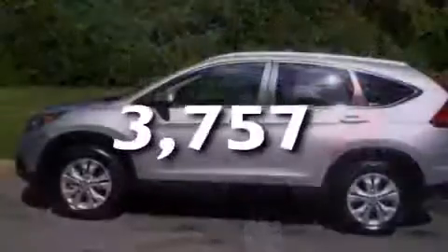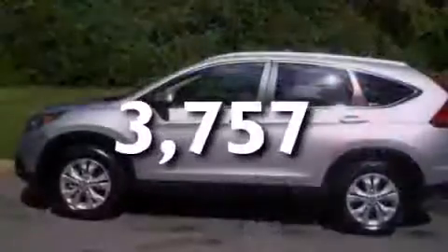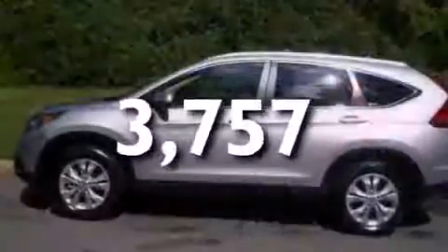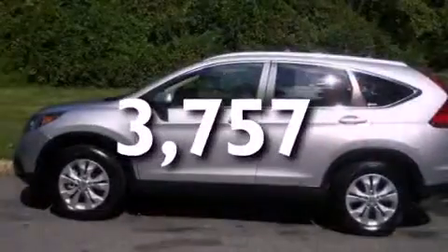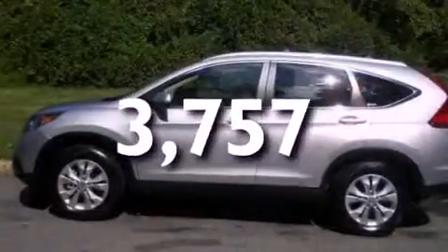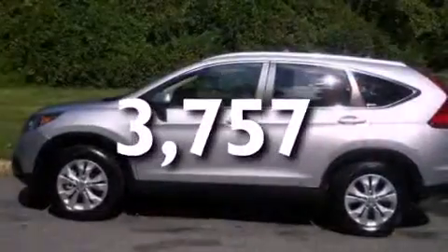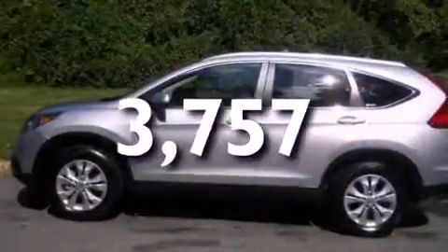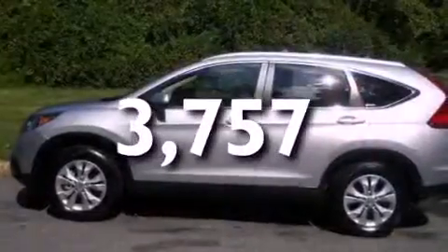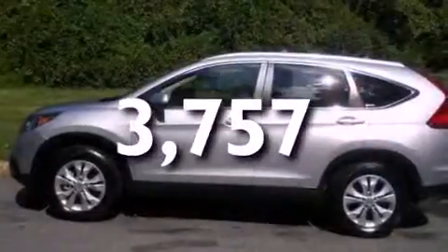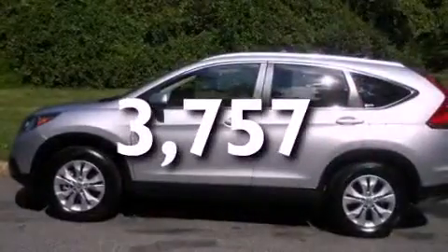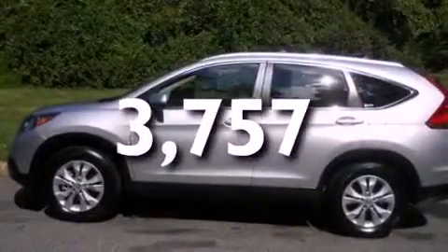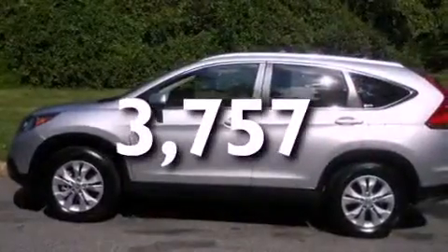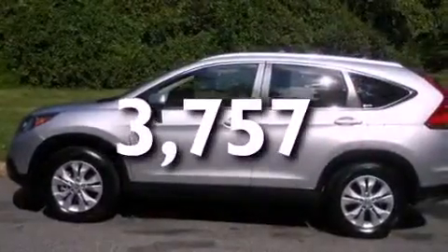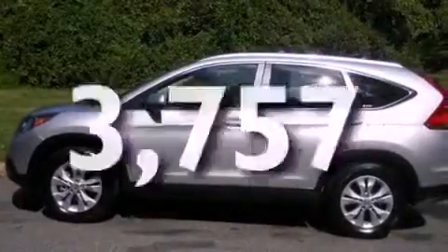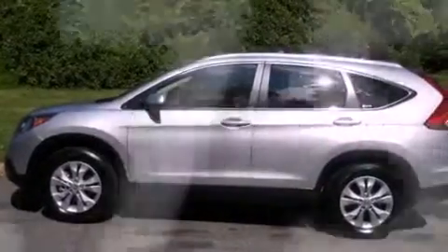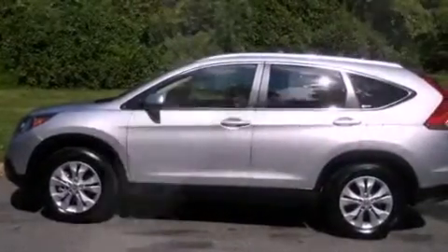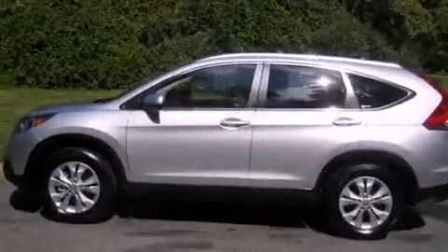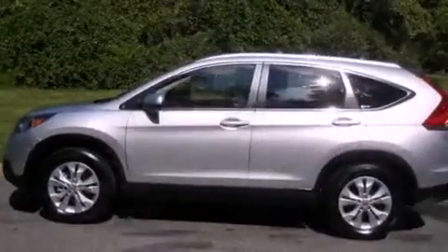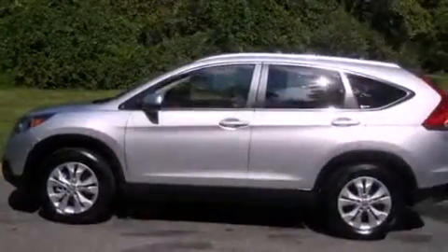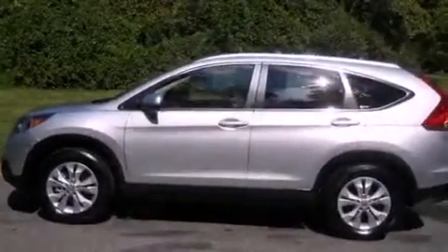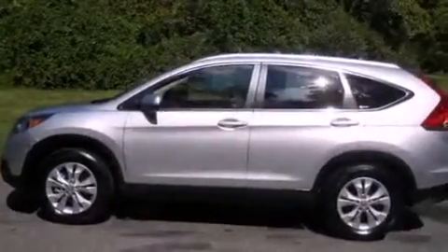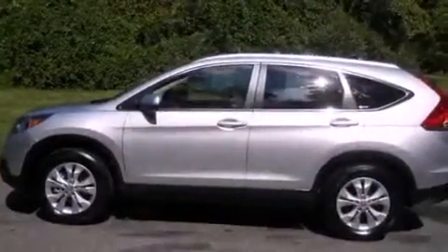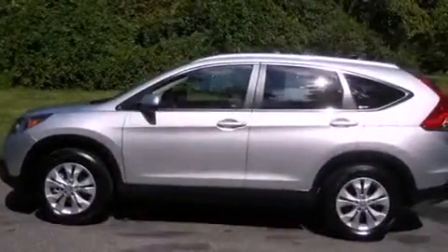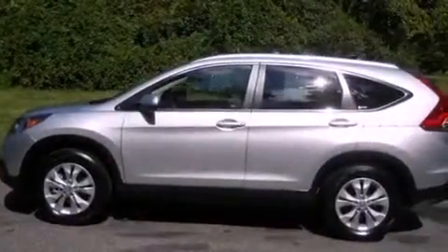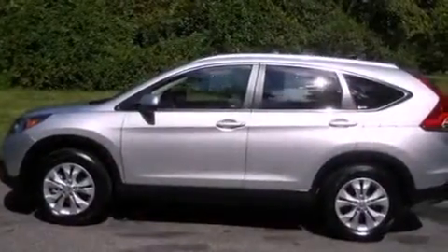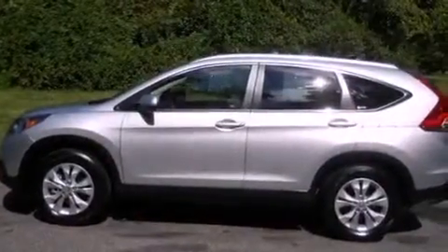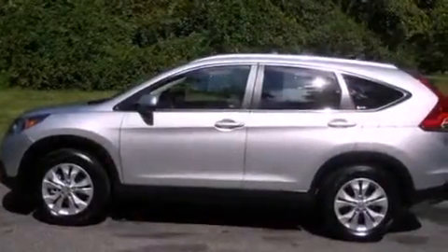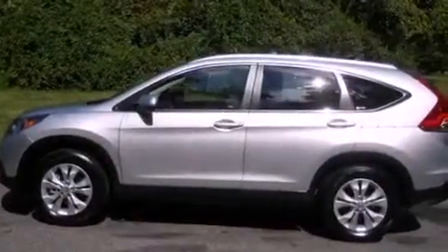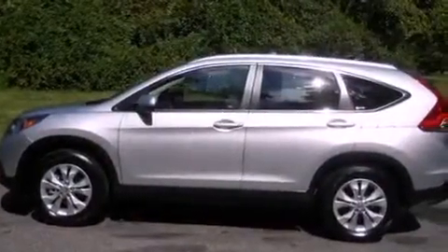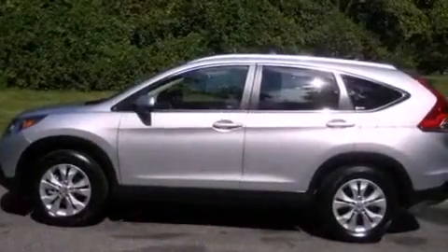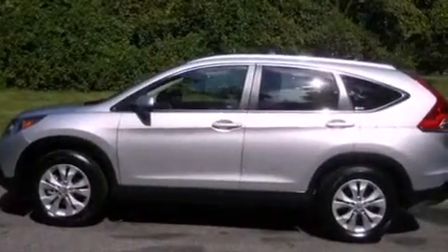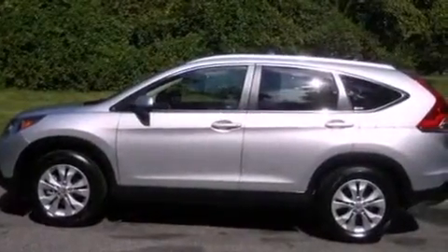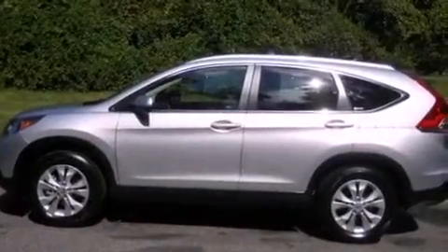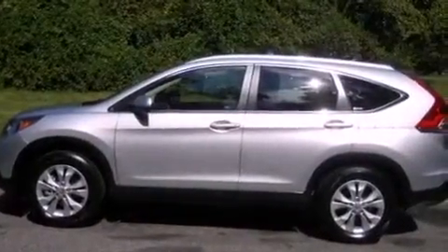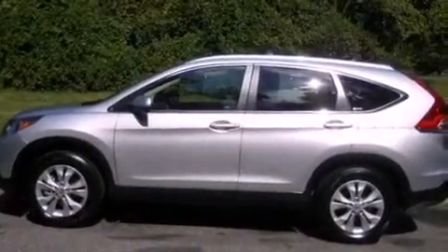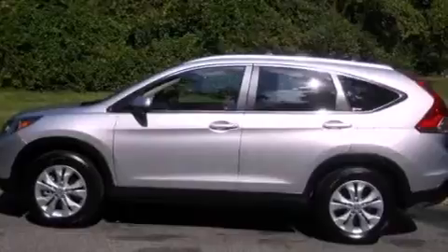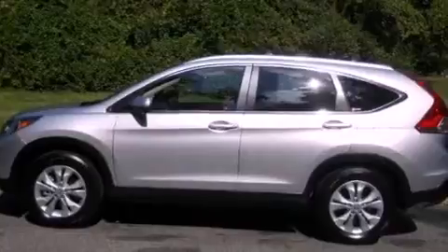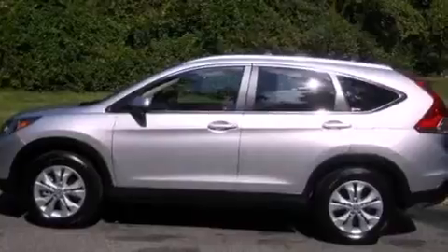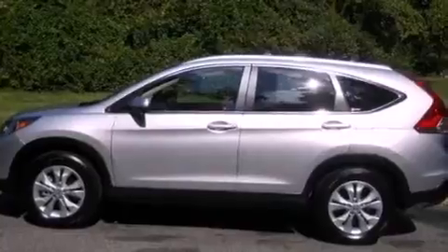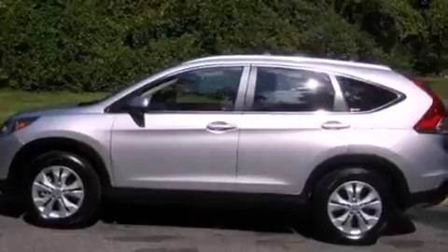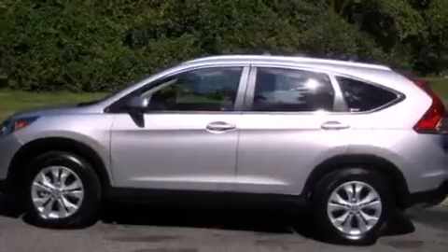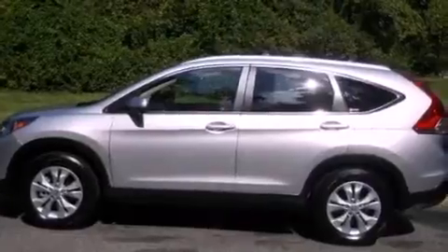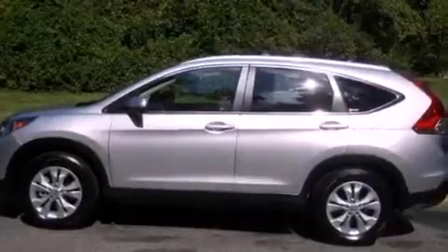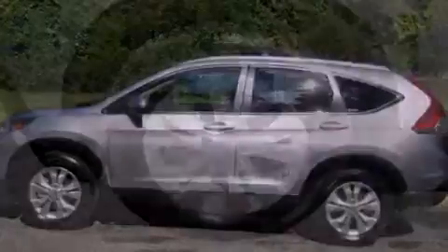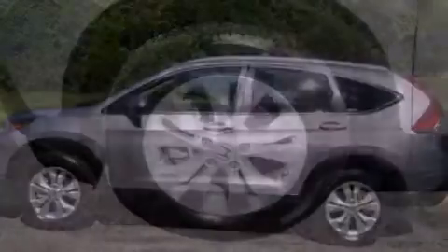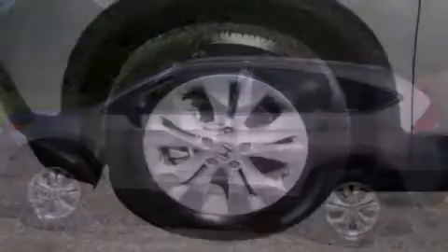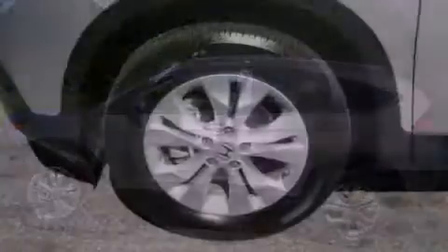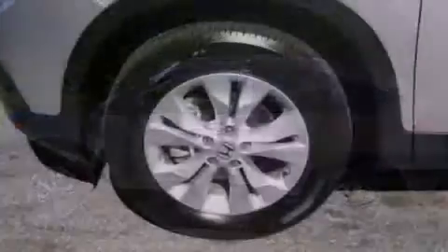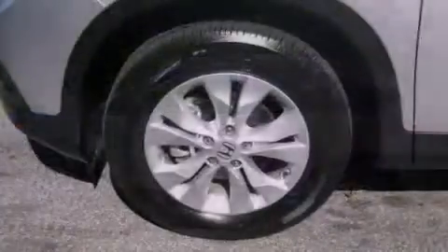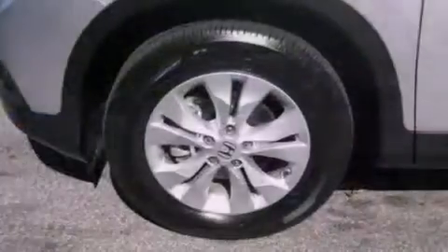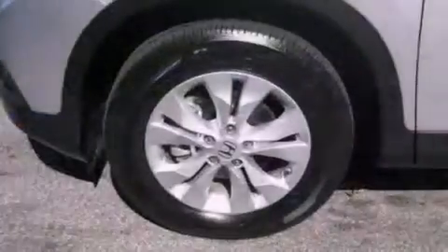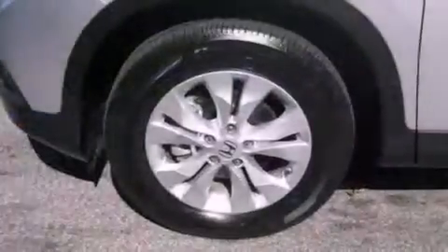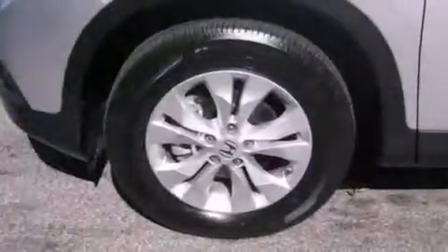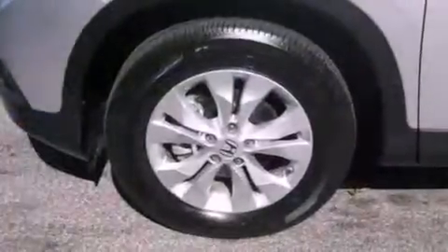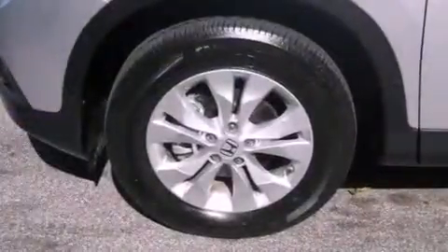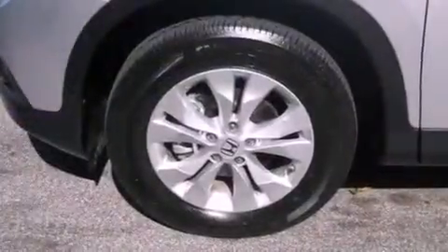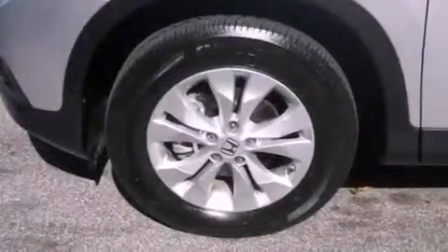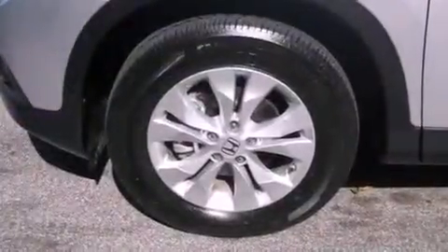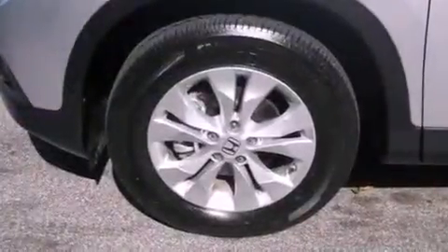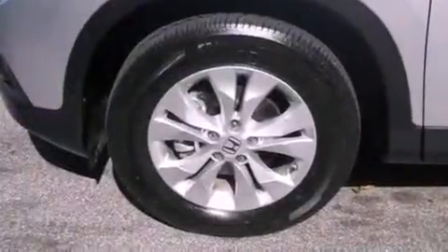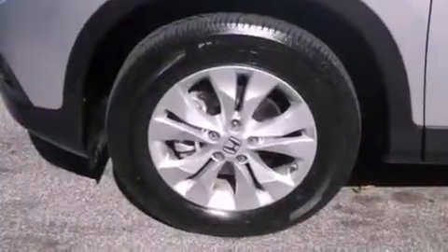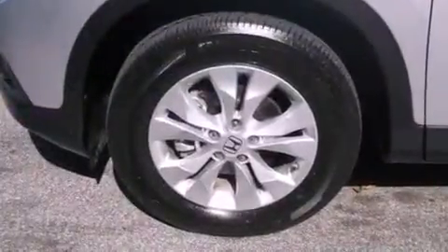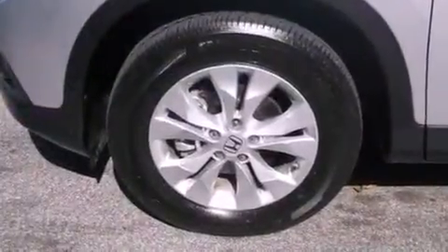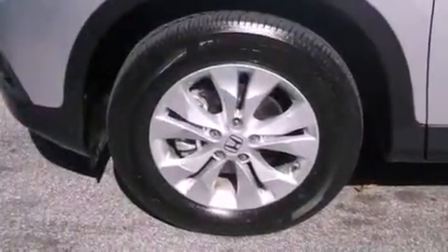With an EPA estimated rating of 30 miles per gallon on the highway, its fuel efficiency will save you time and money.